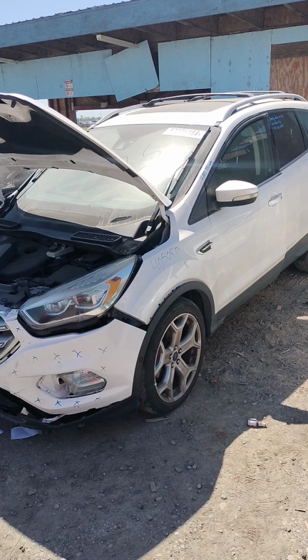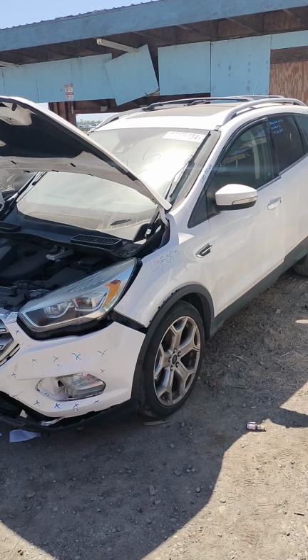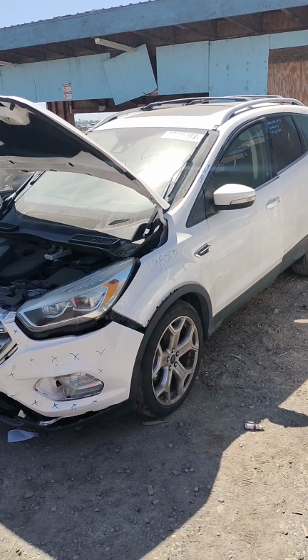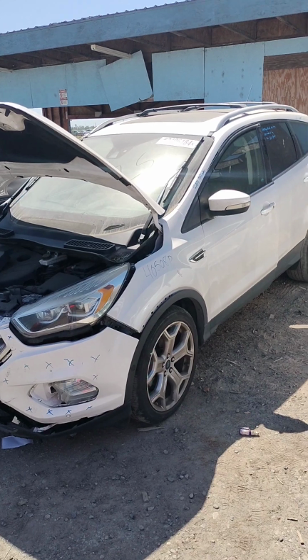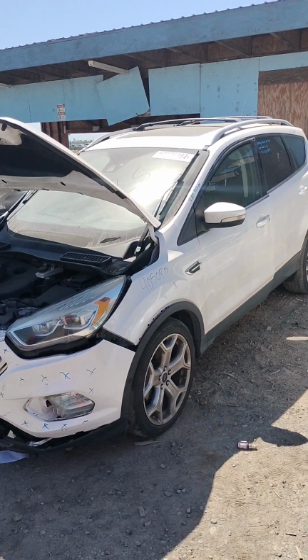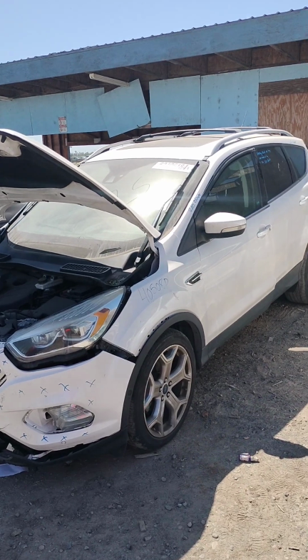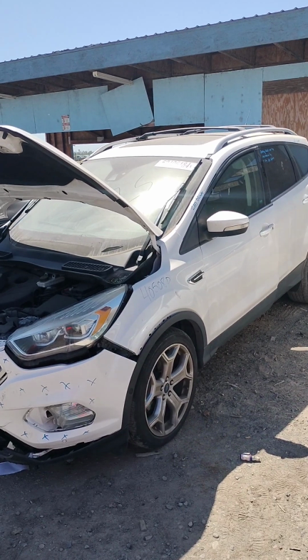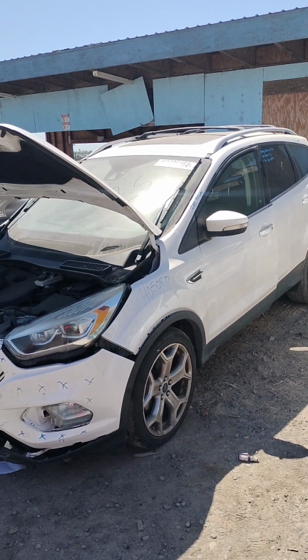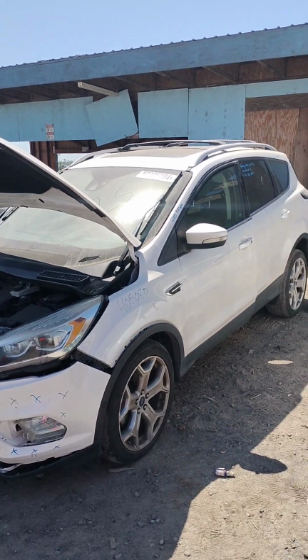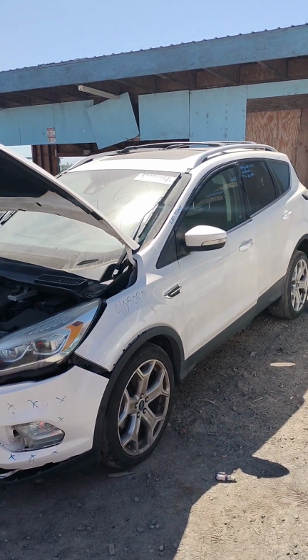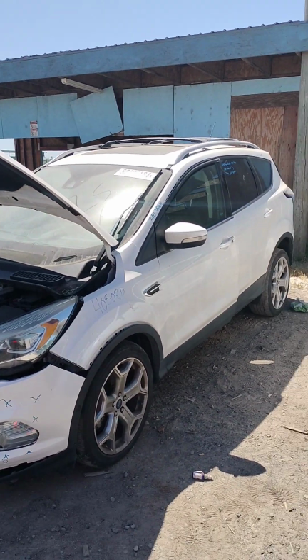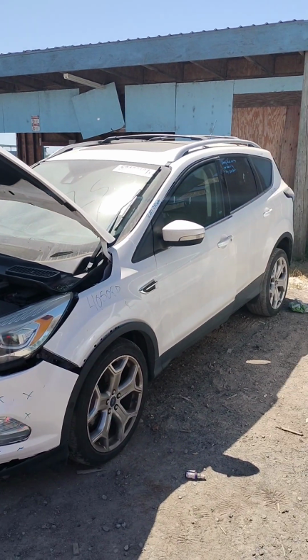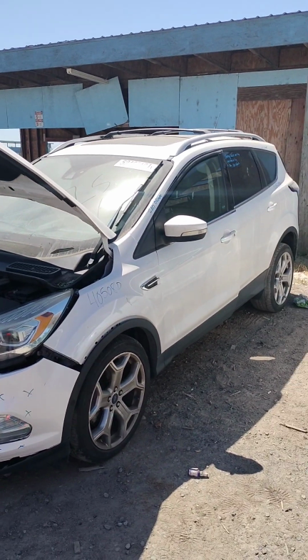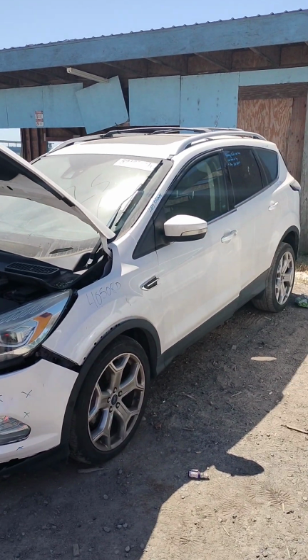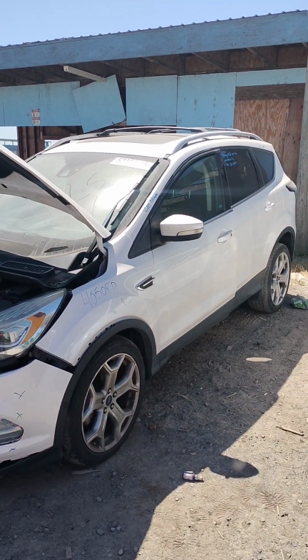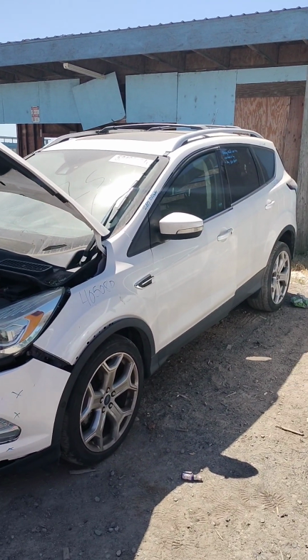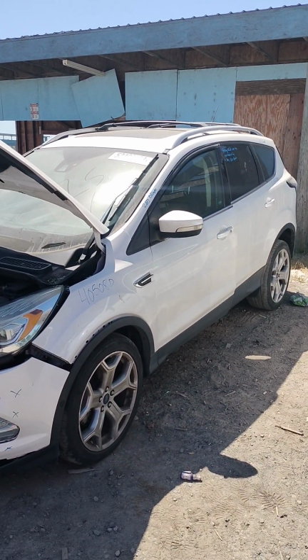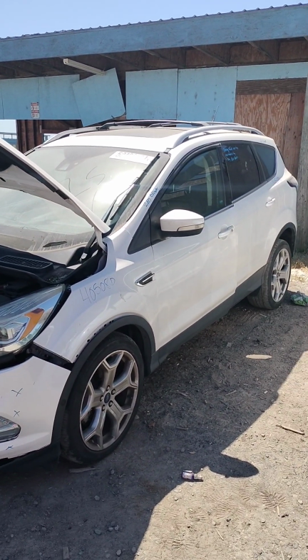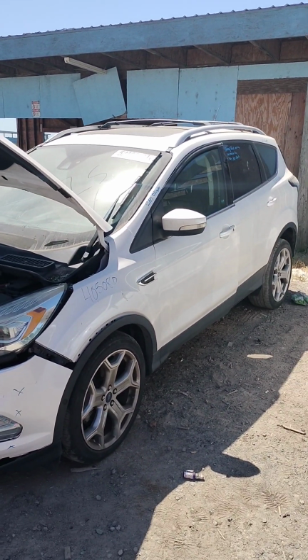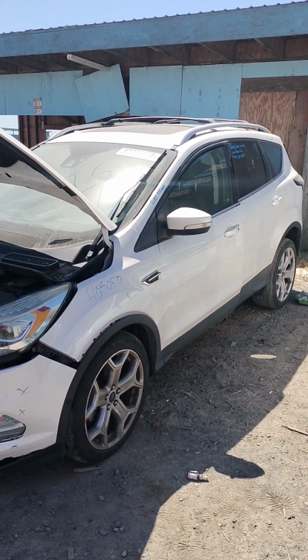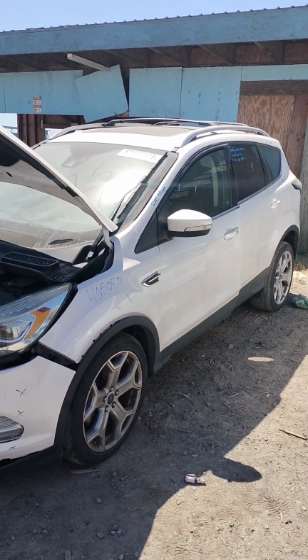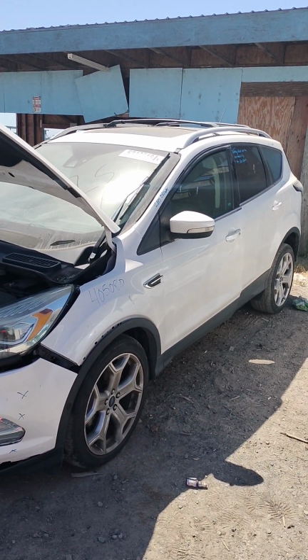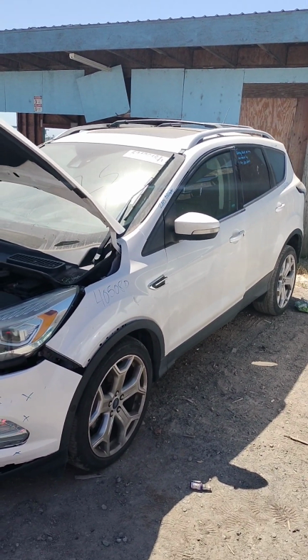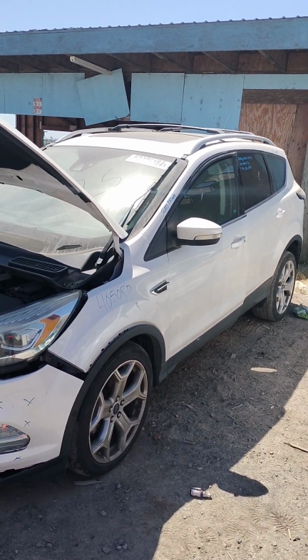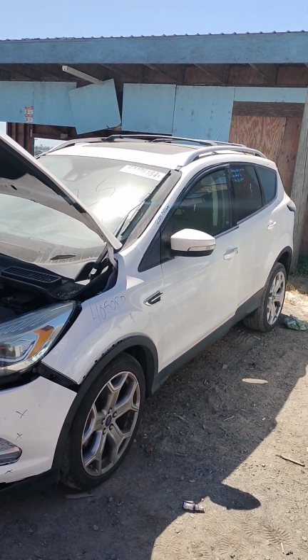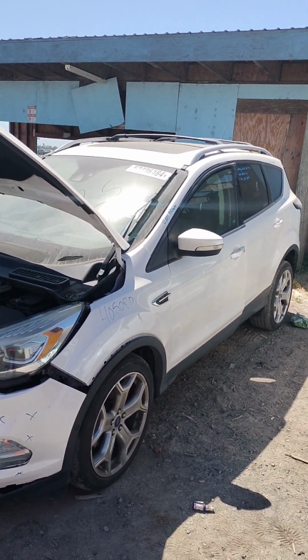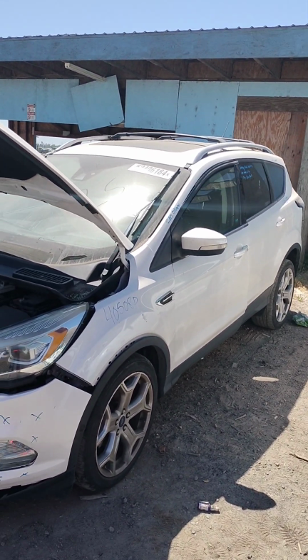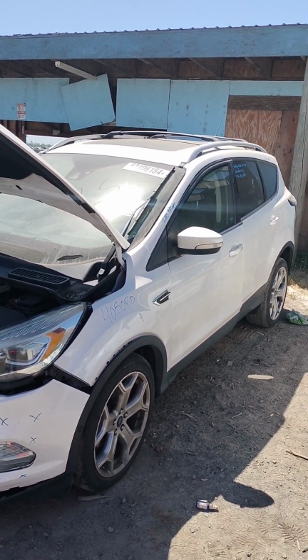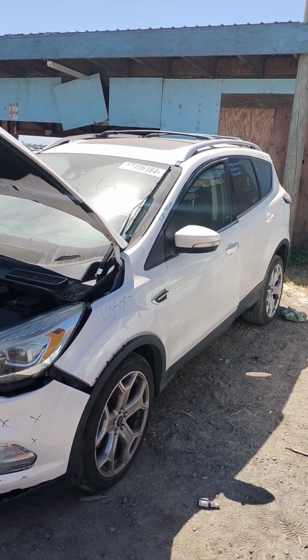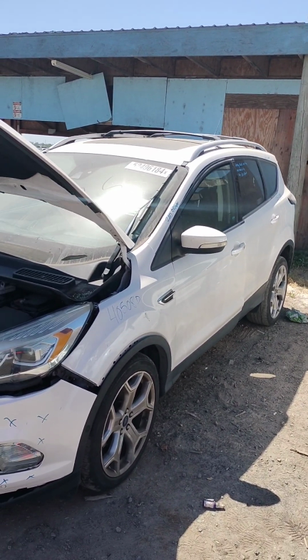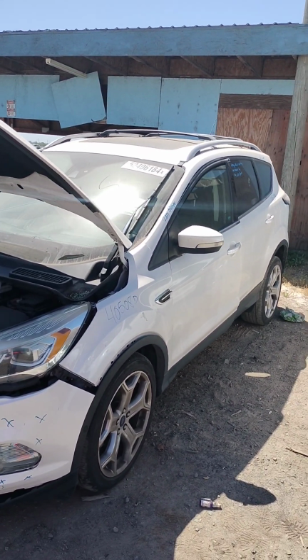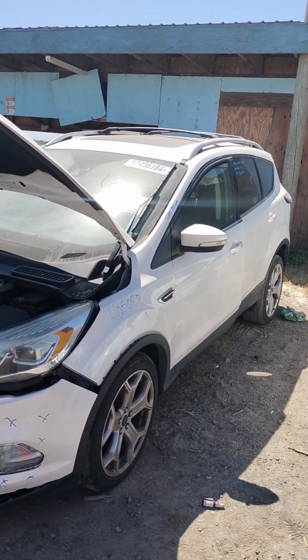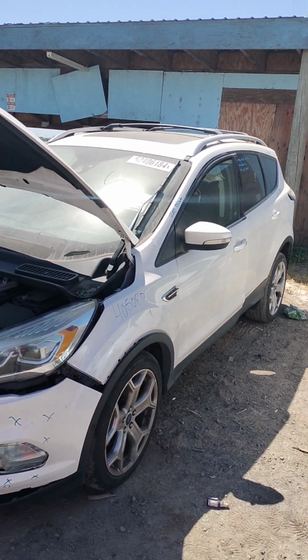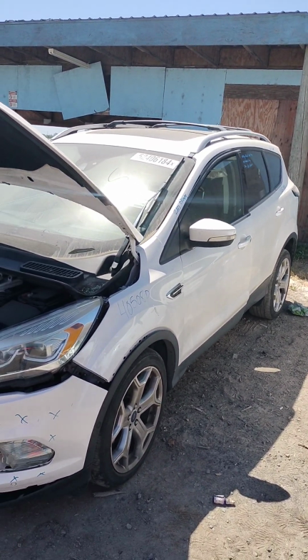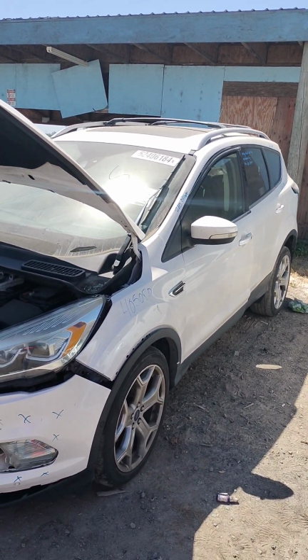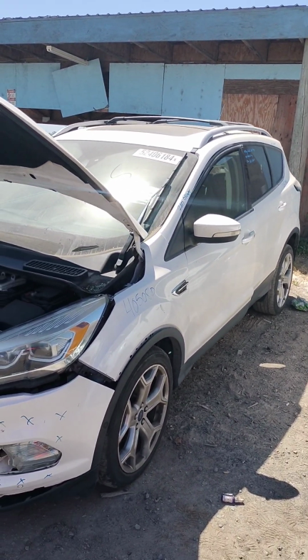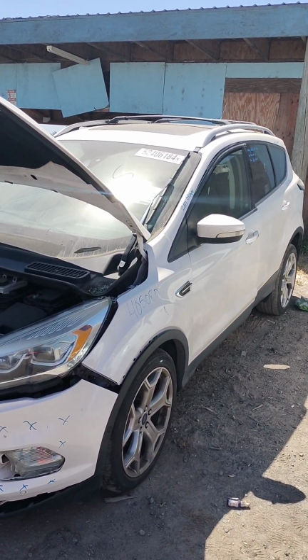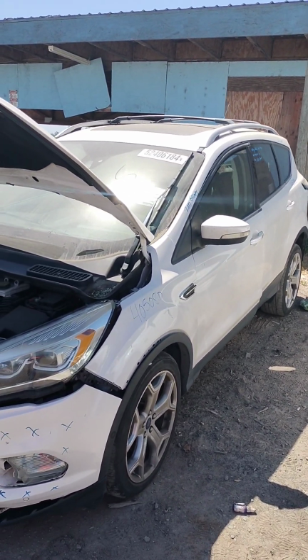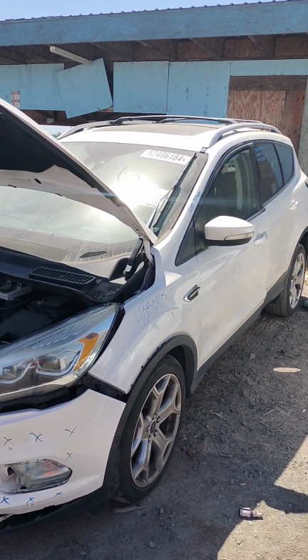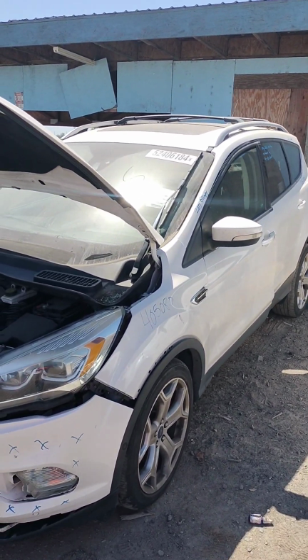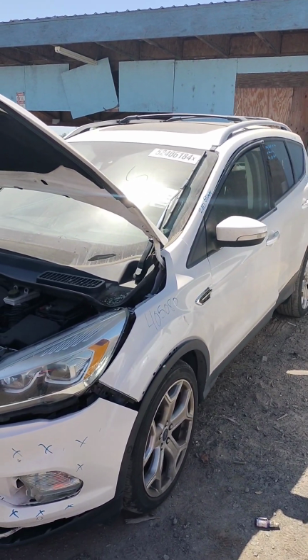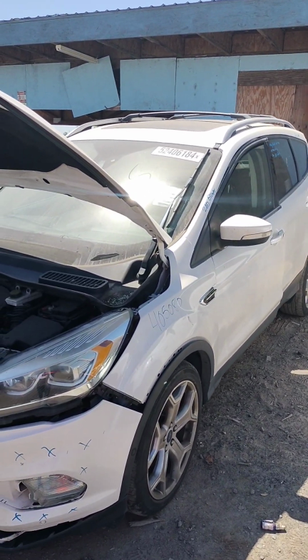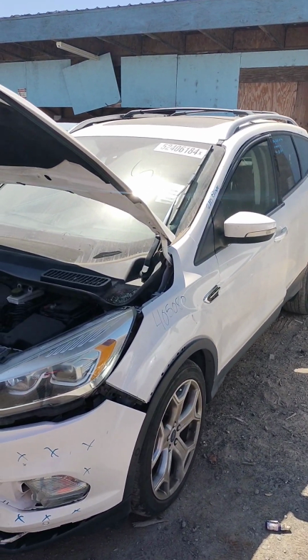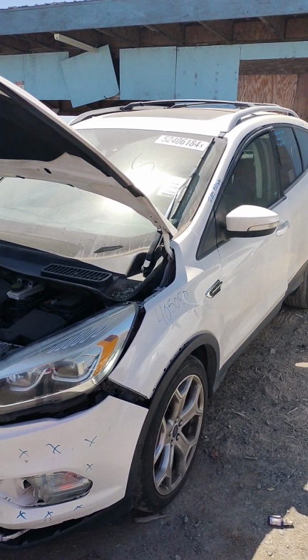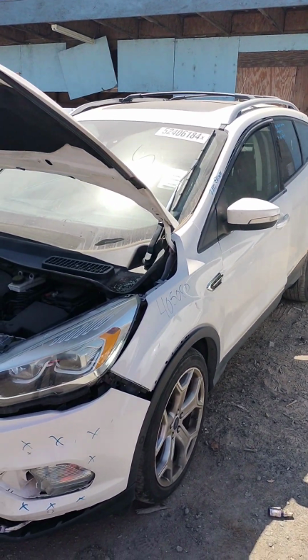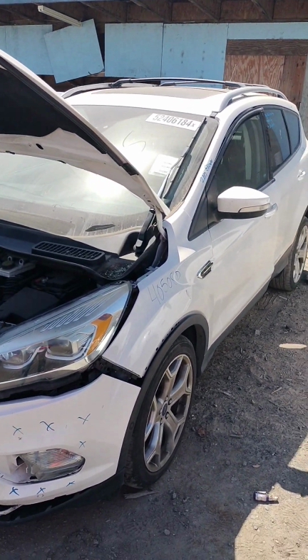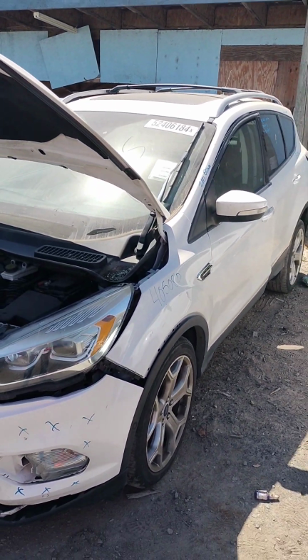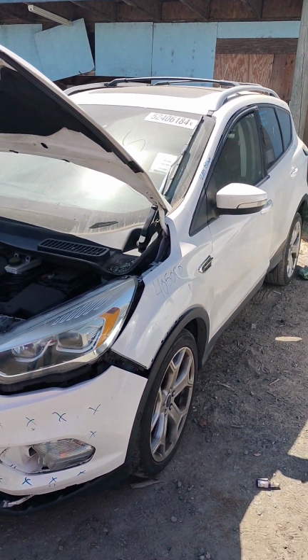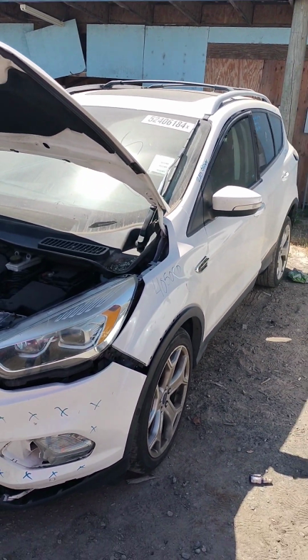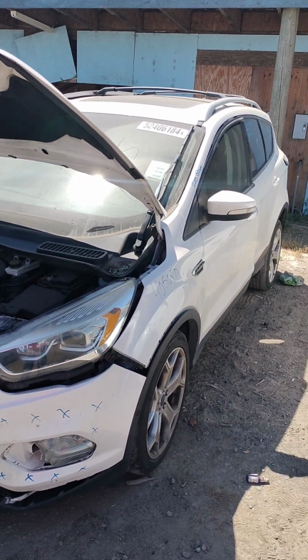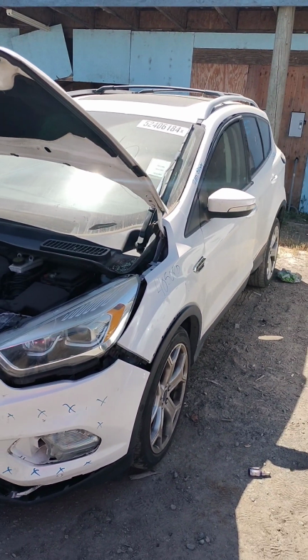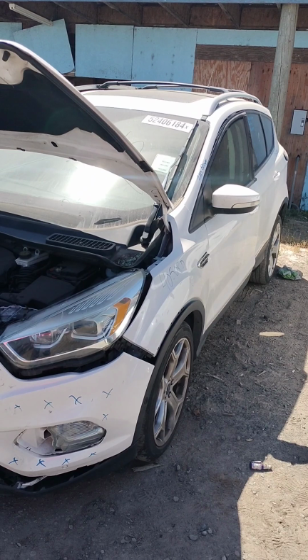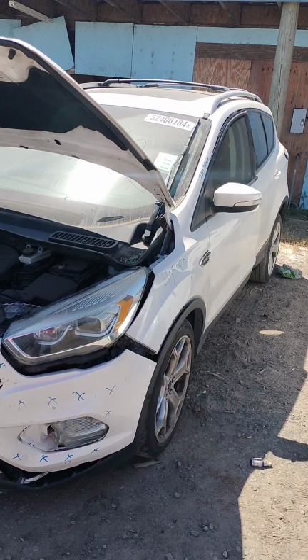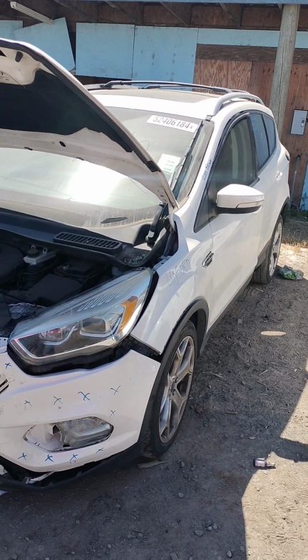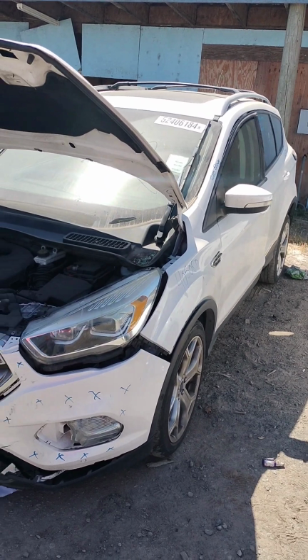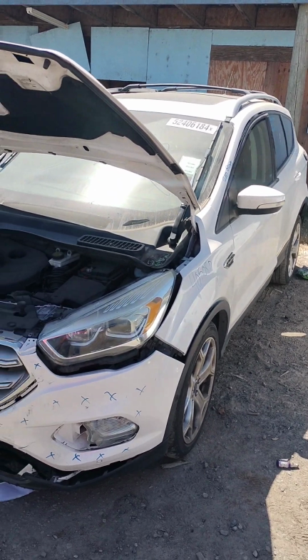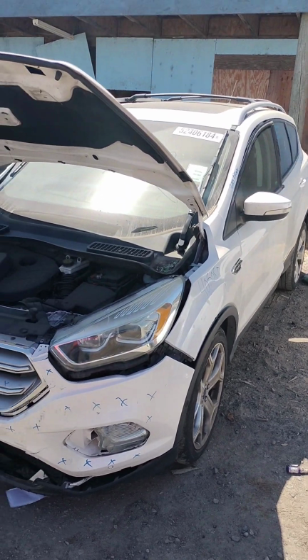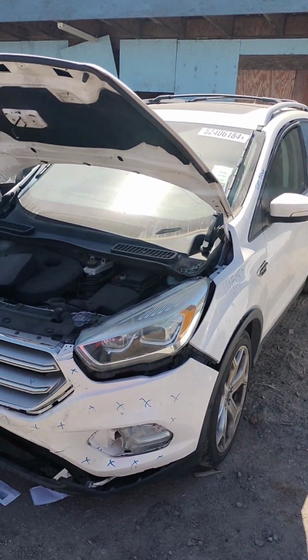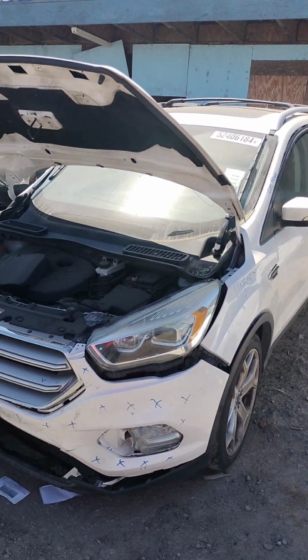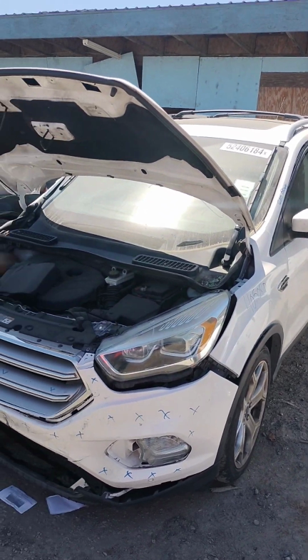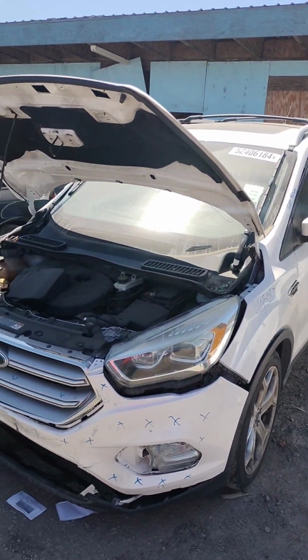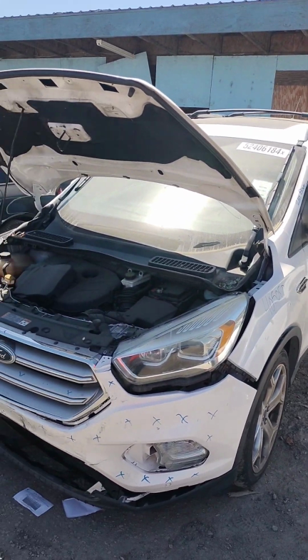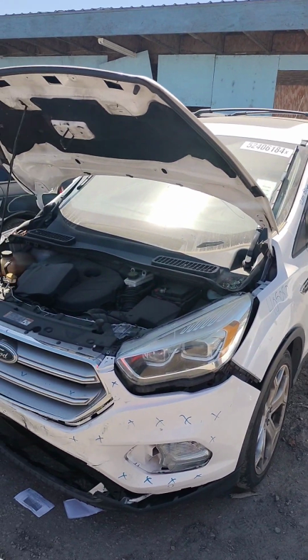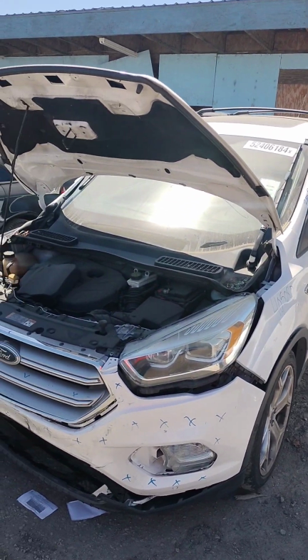Stock number 40508P. It's a 2017 Ford Escape.